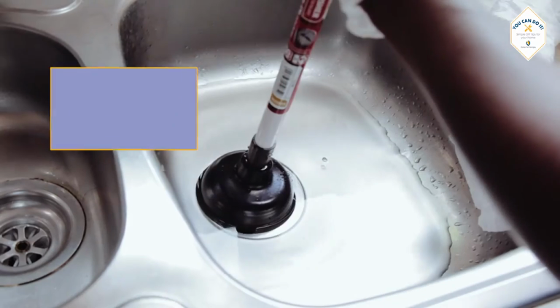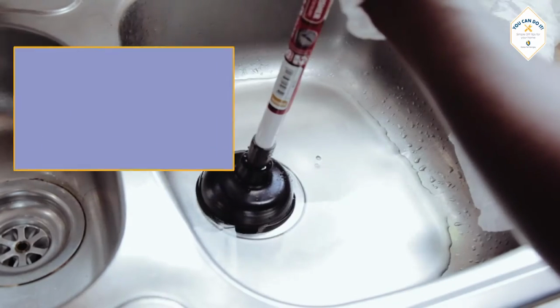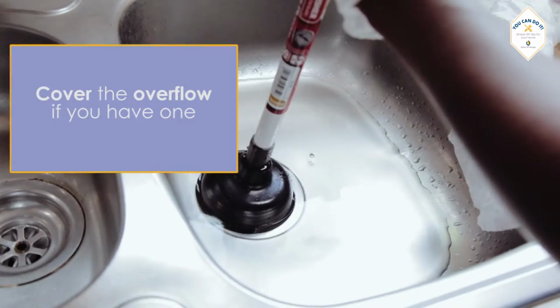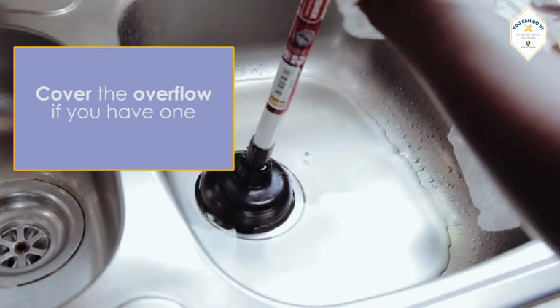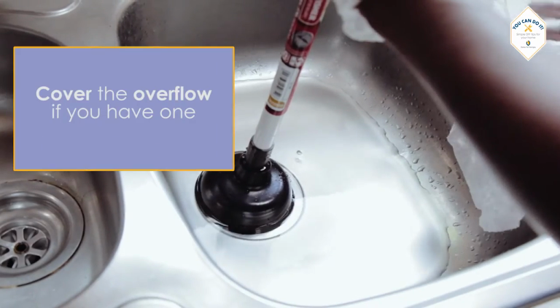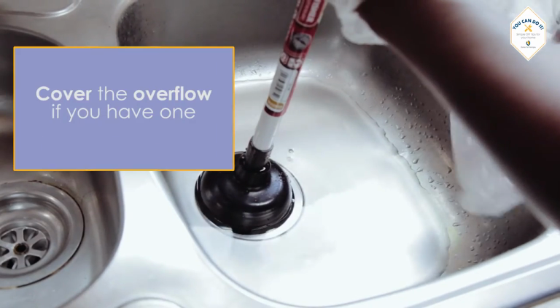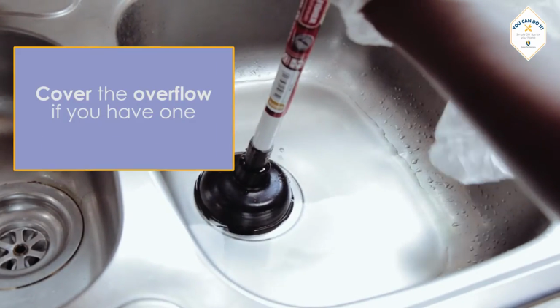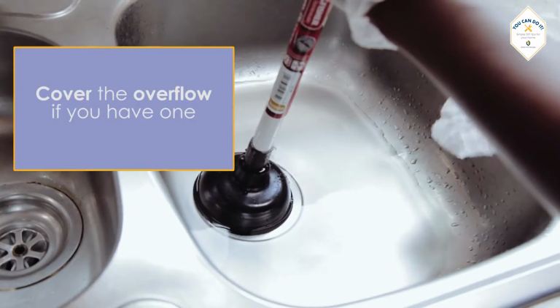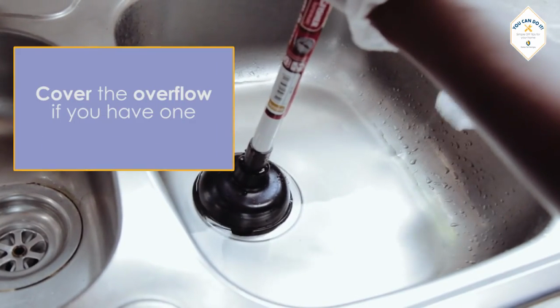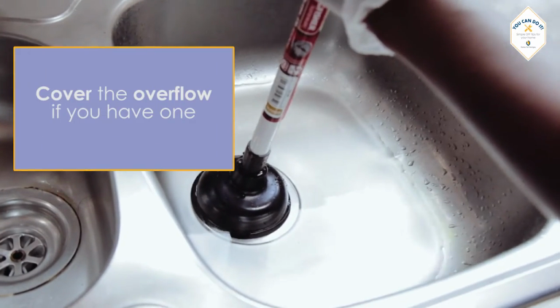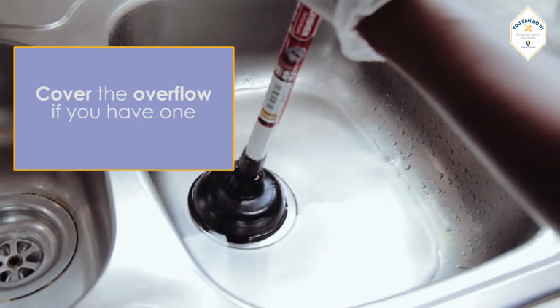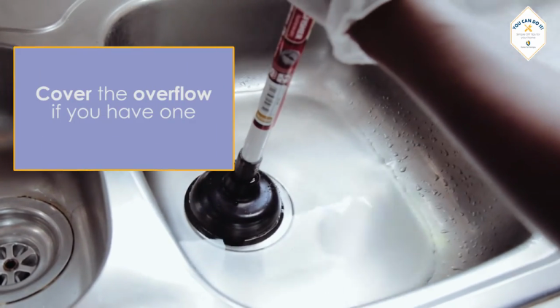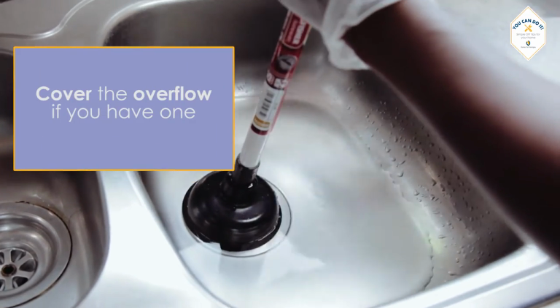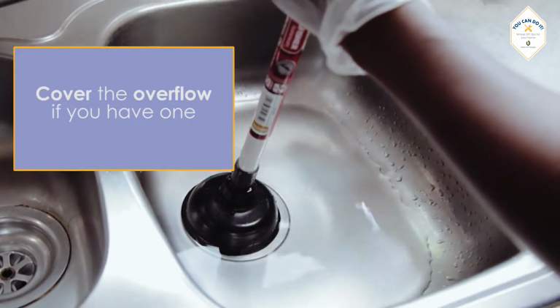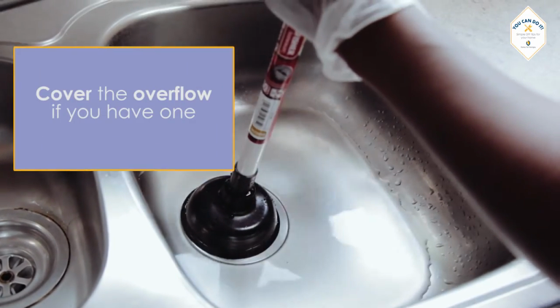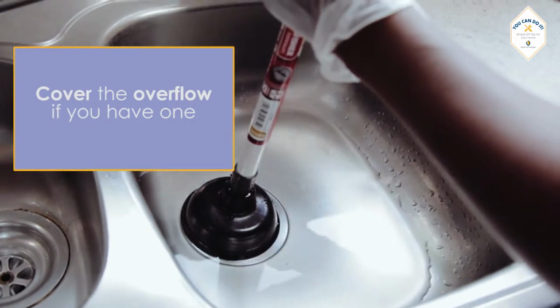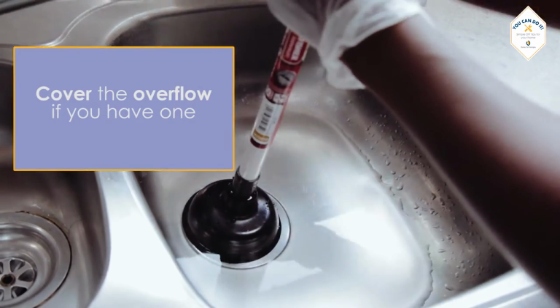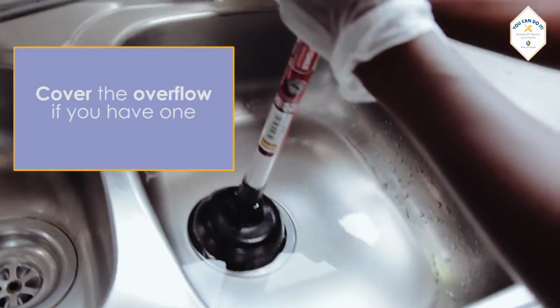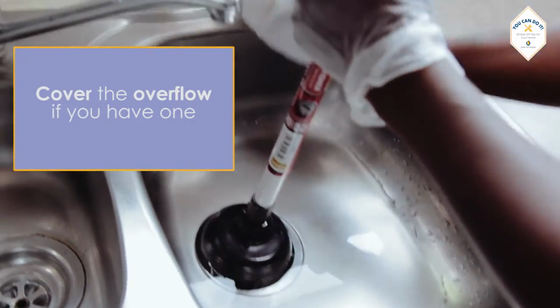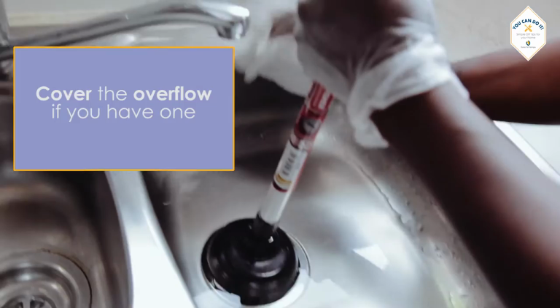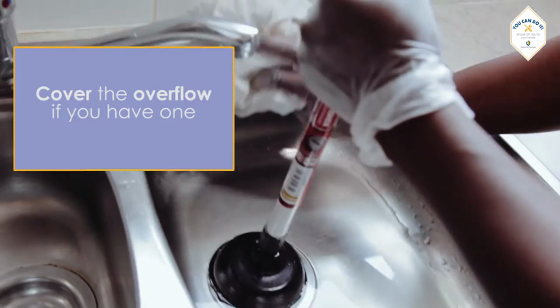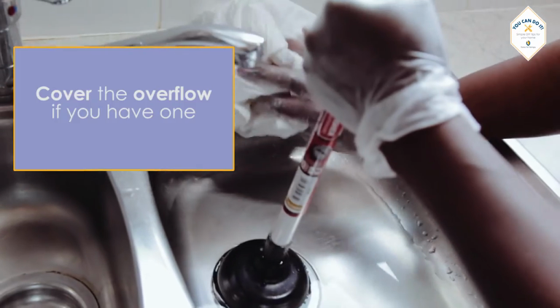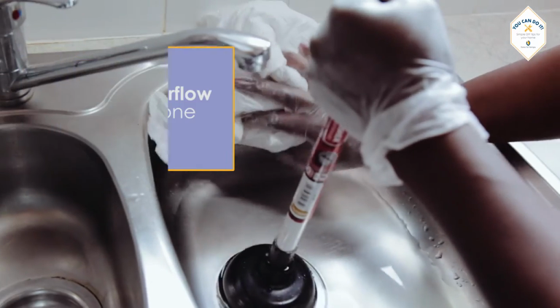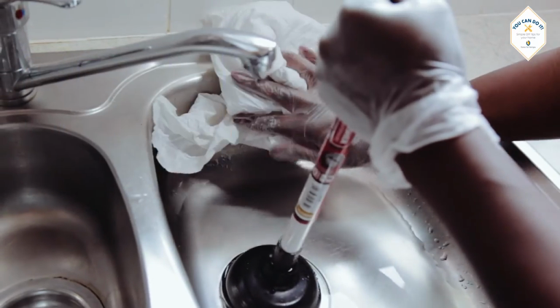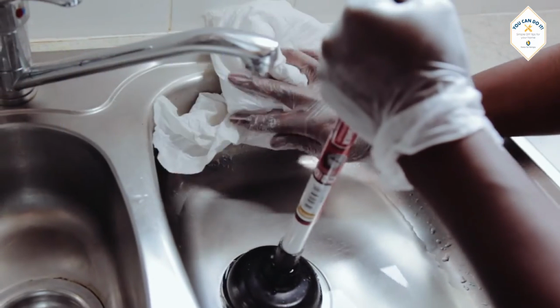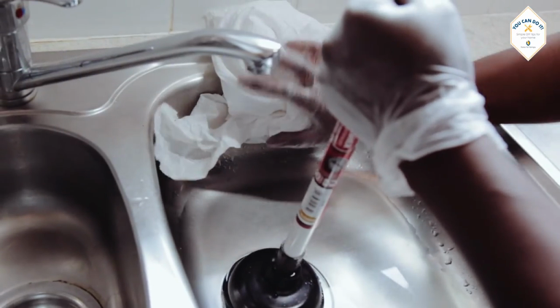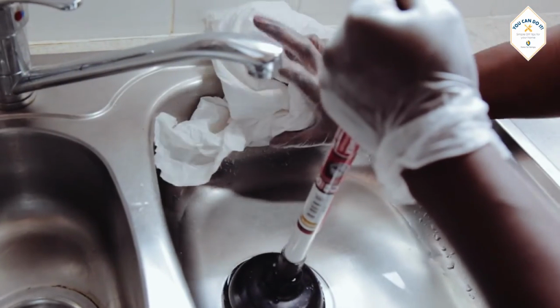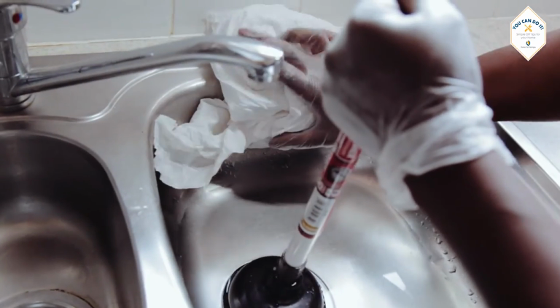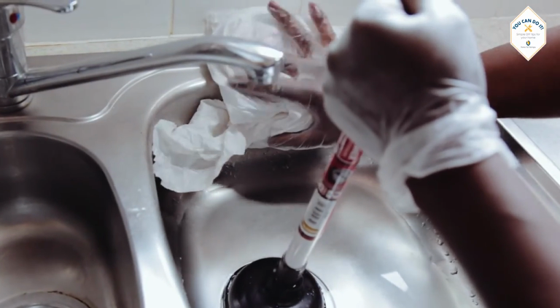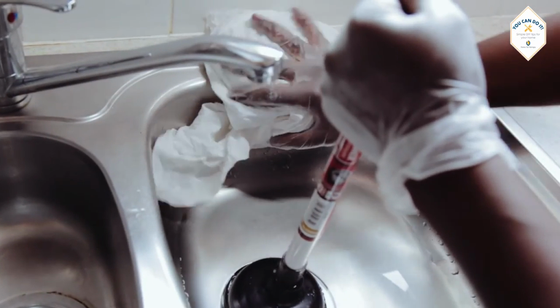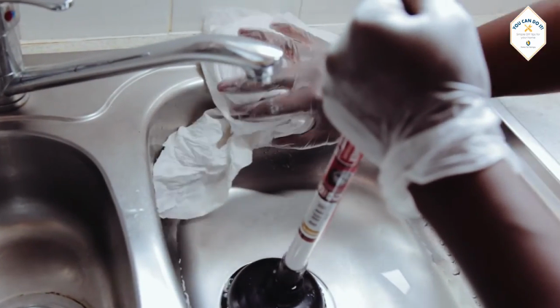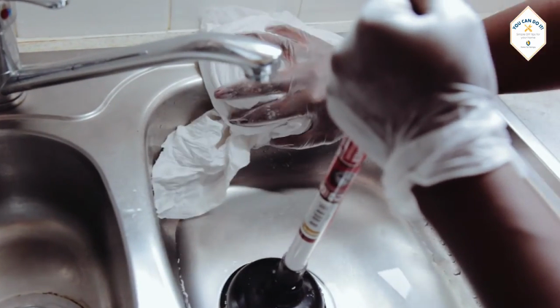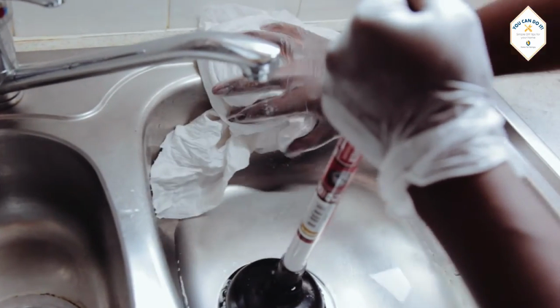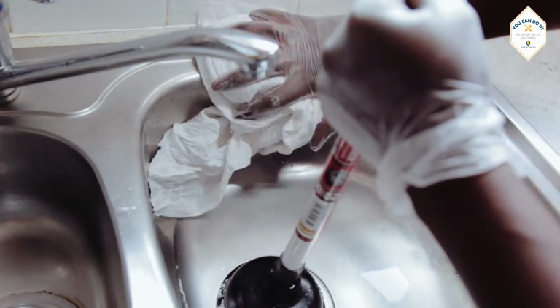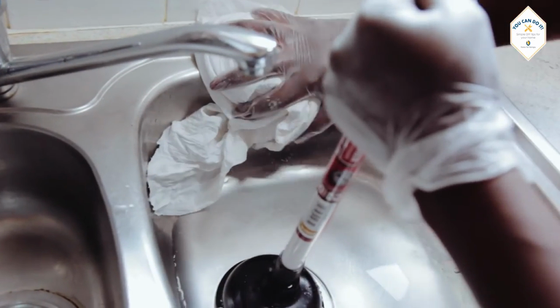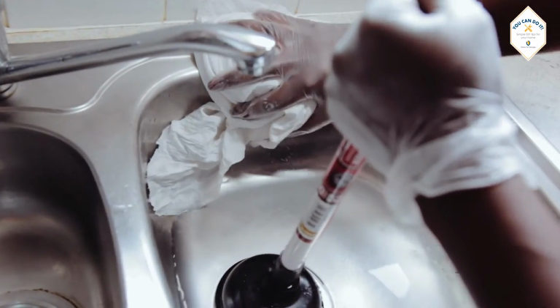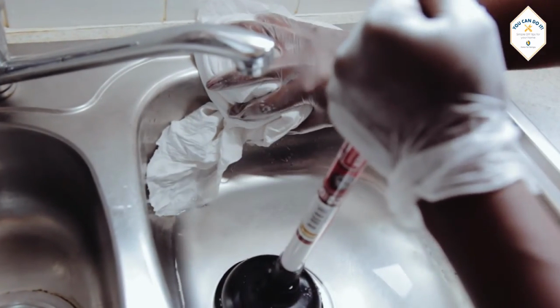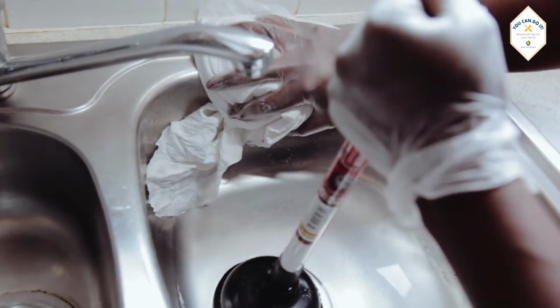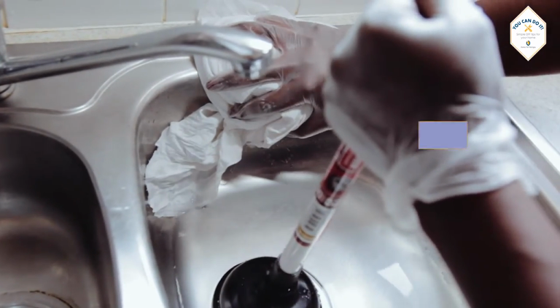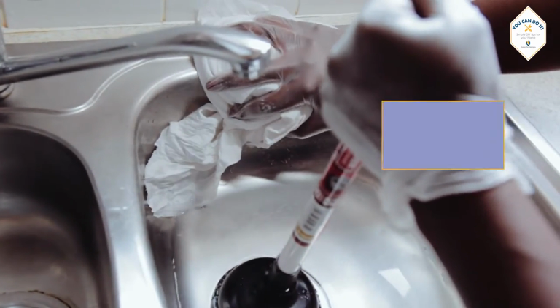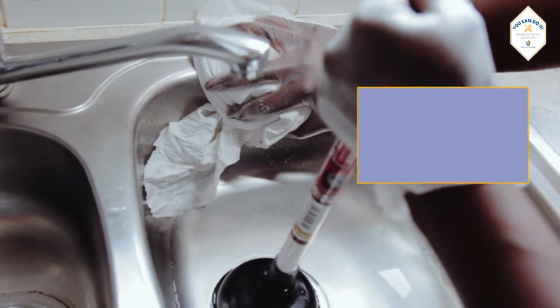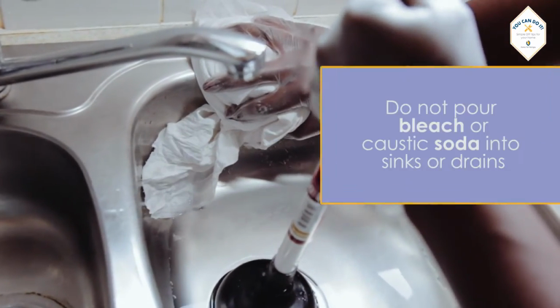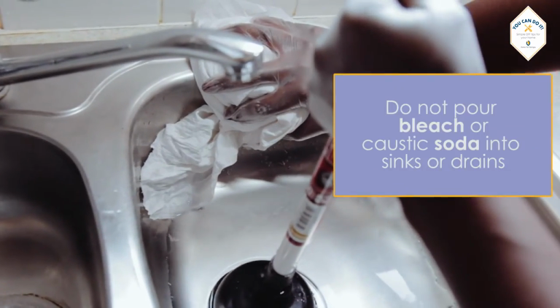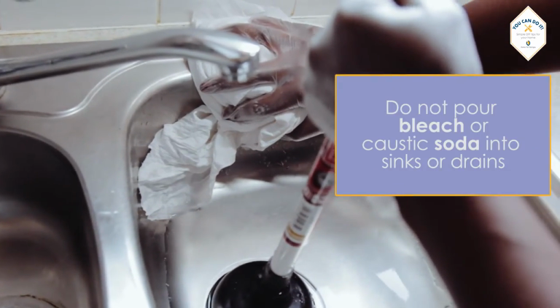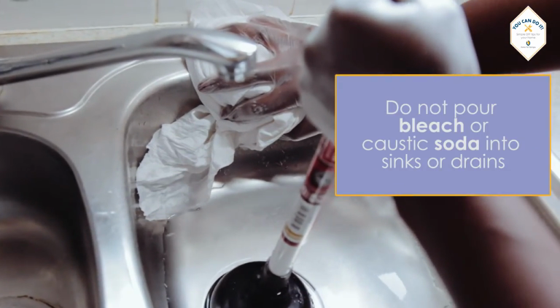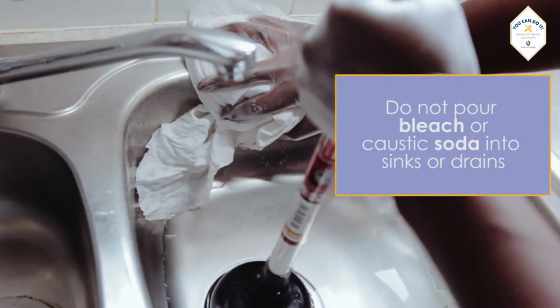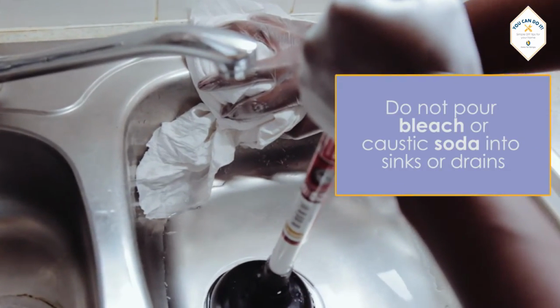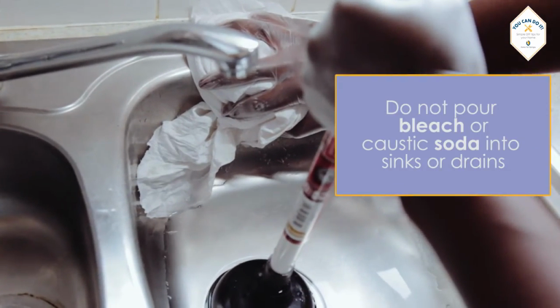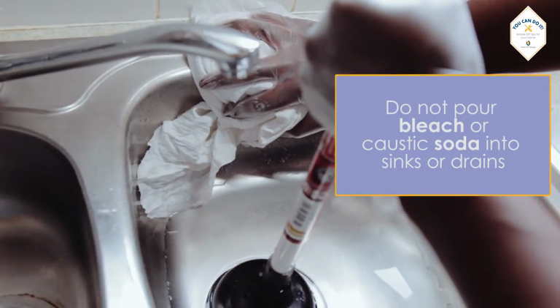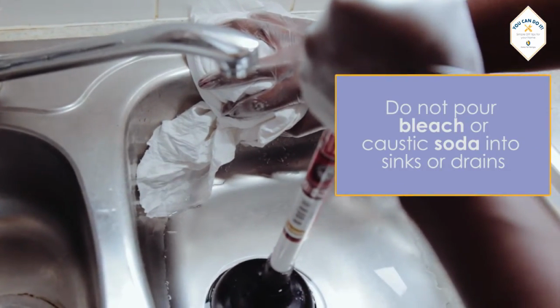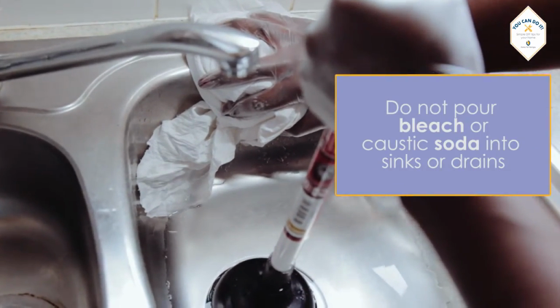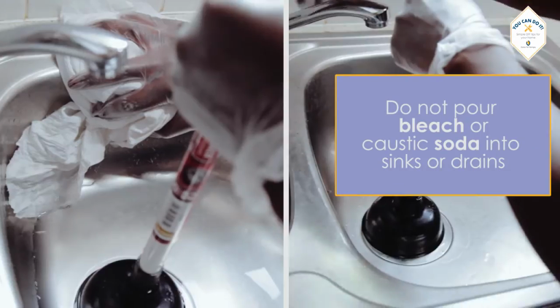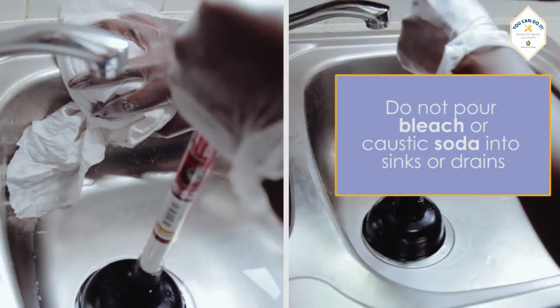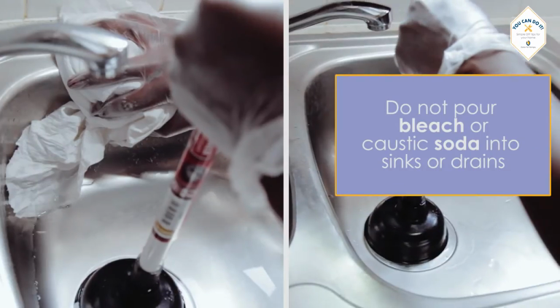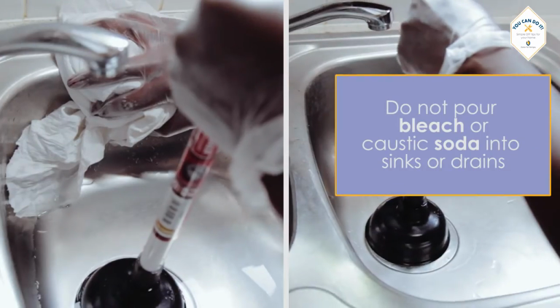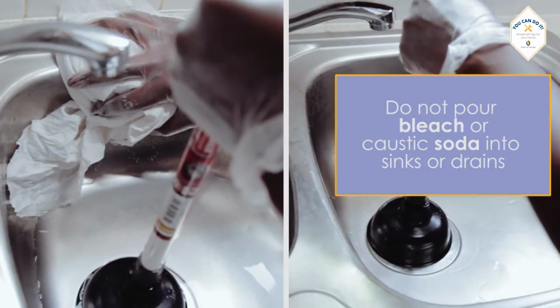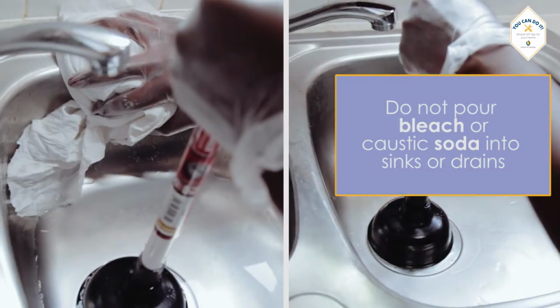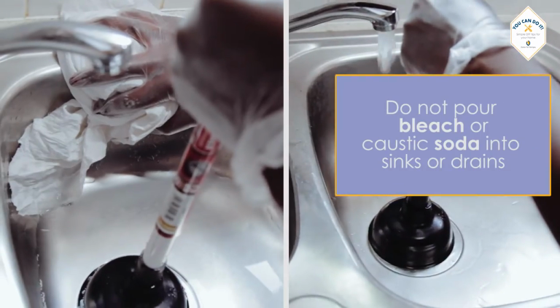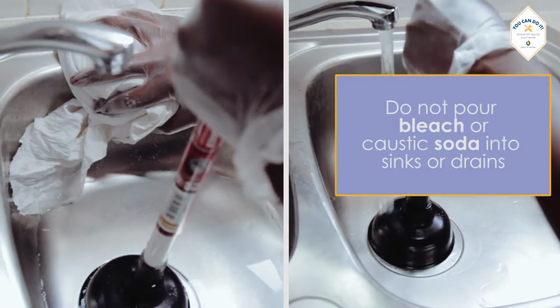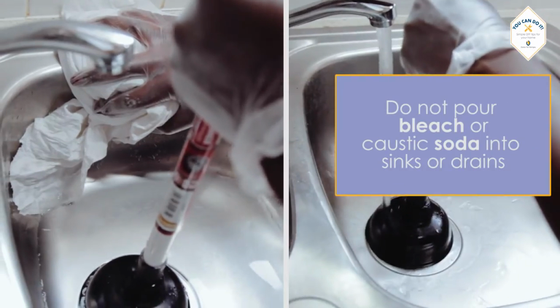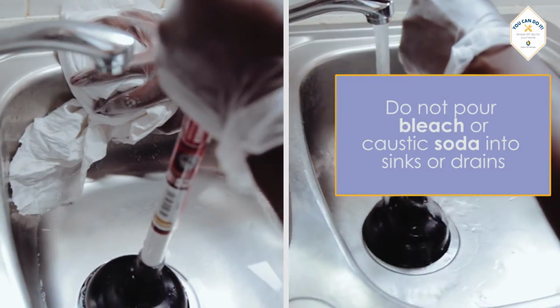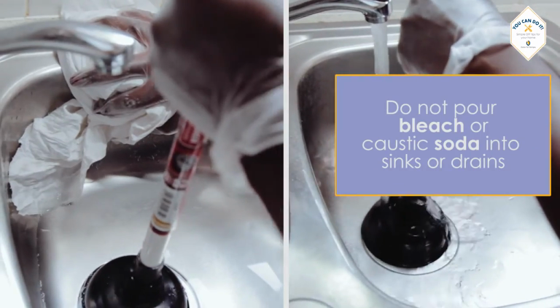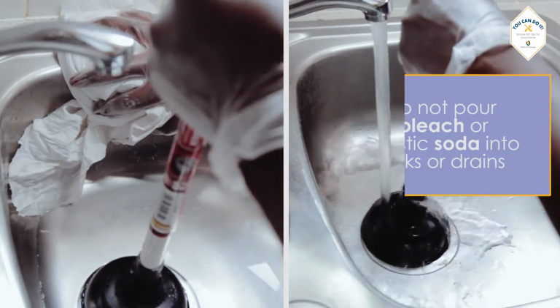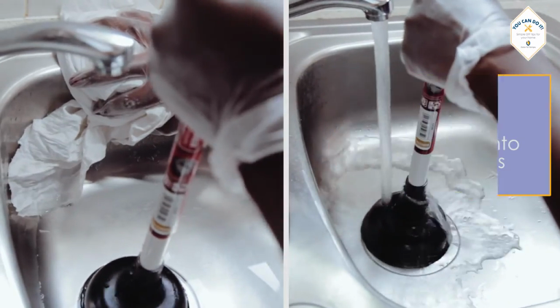Remember, if you have an overflow, cover it with a cloth. If you need assistance, get someone to hold it for you.